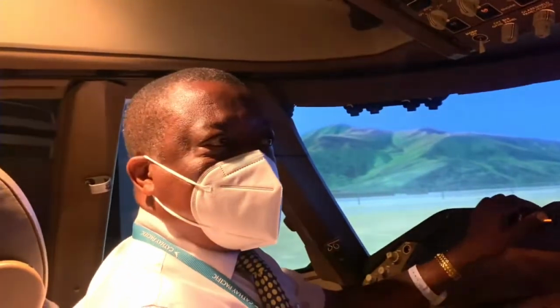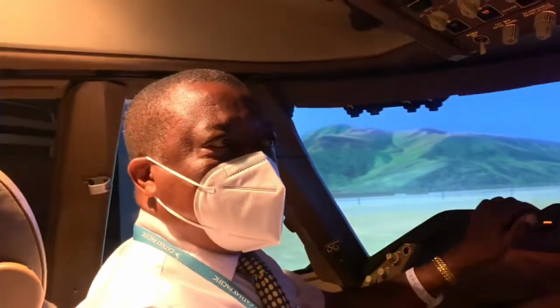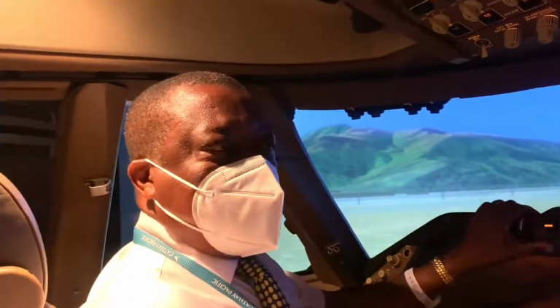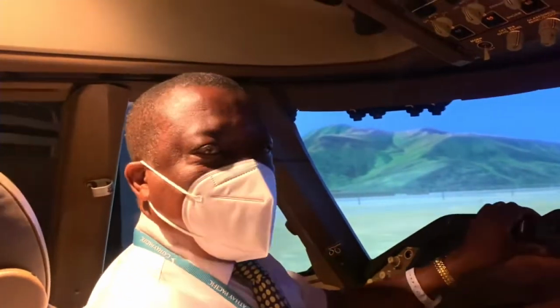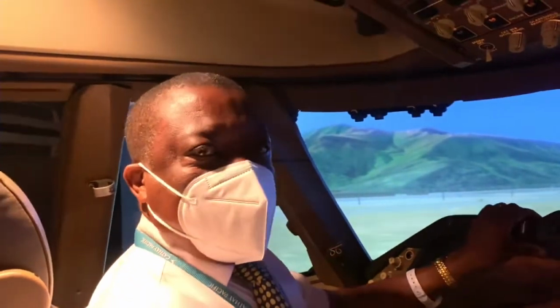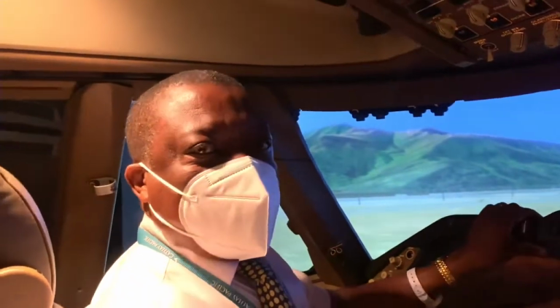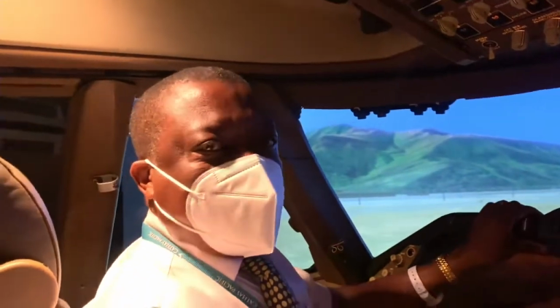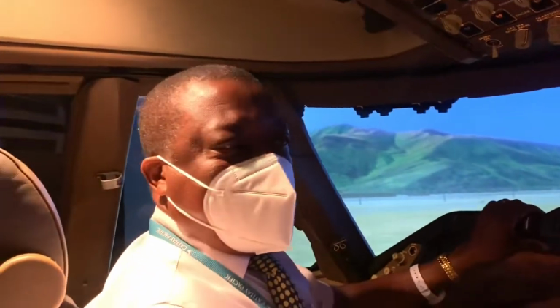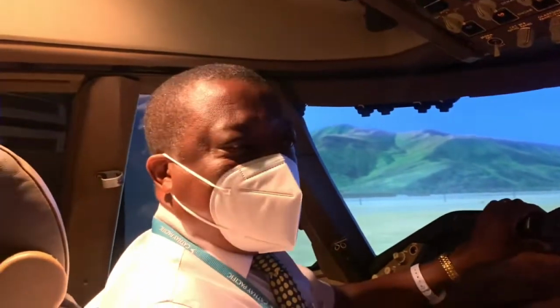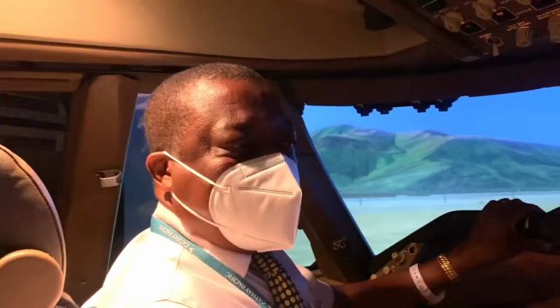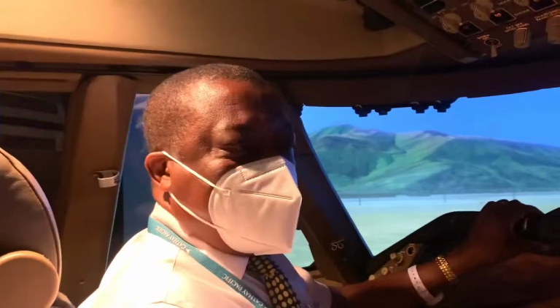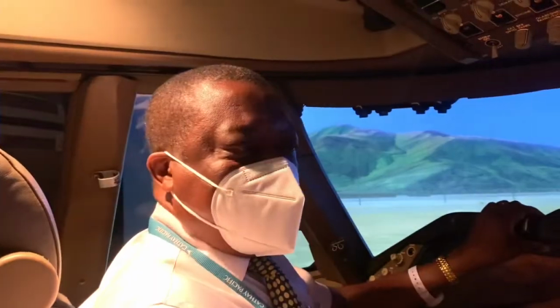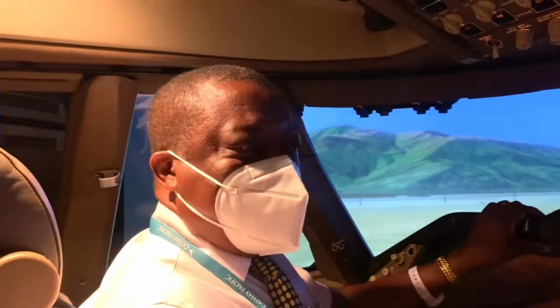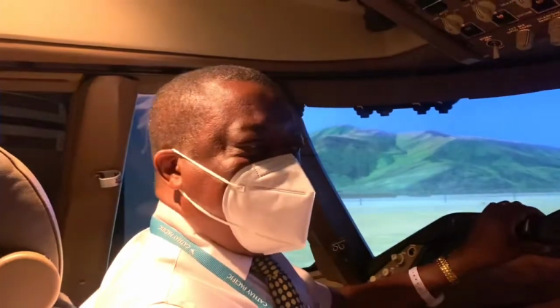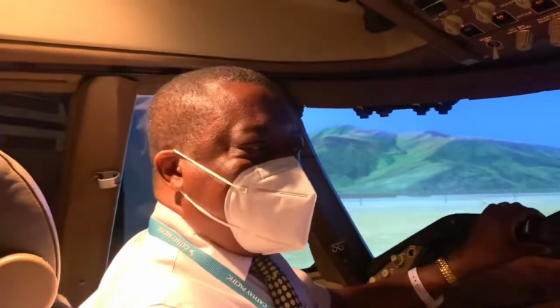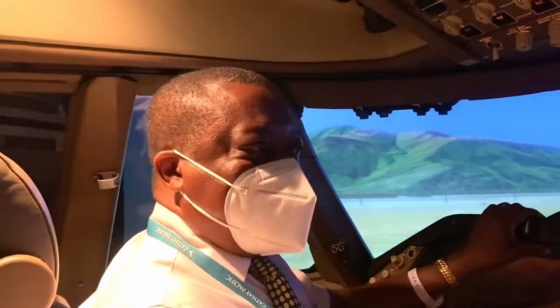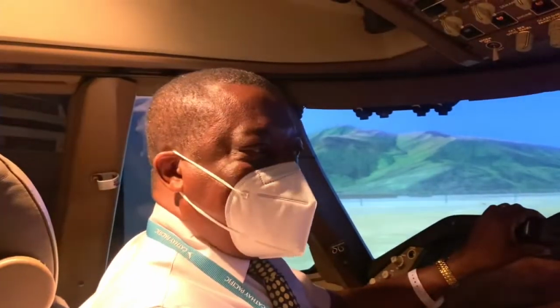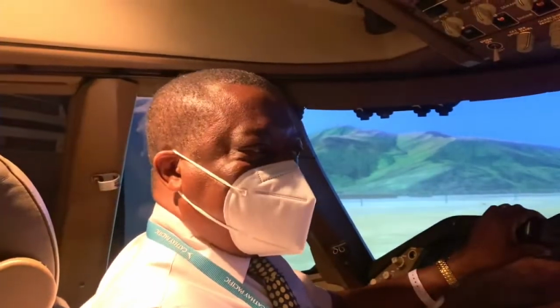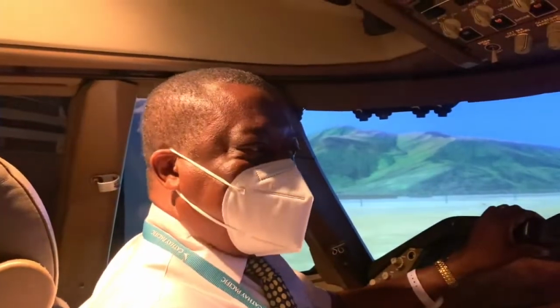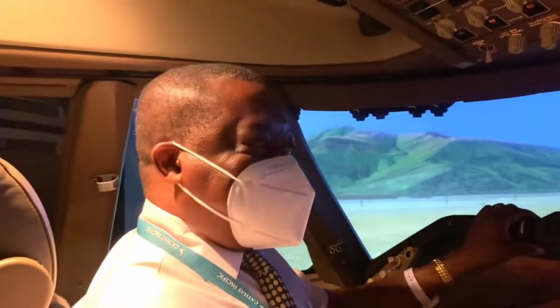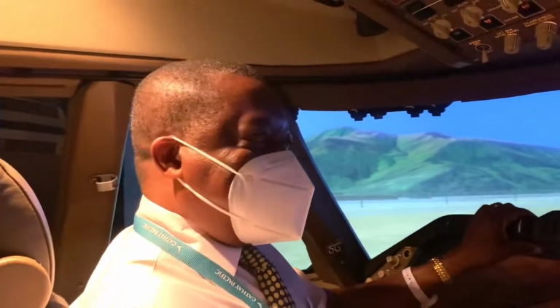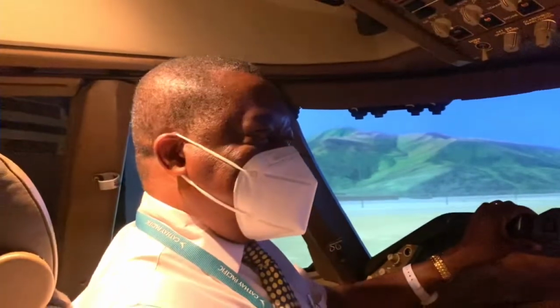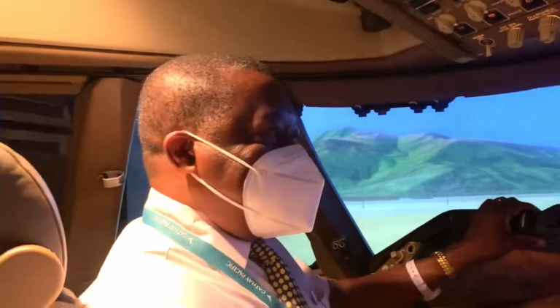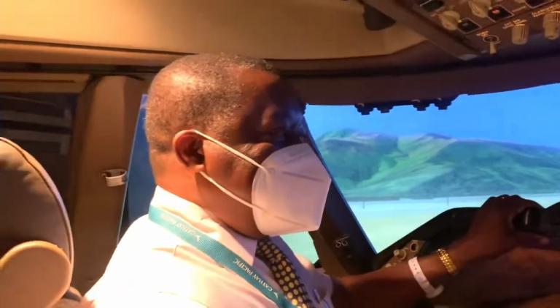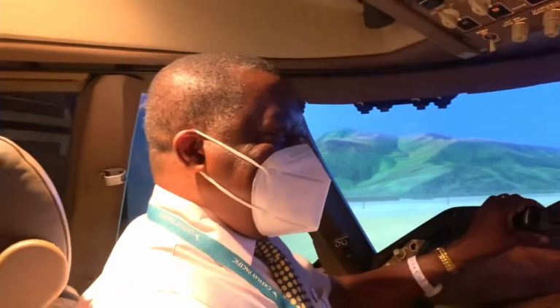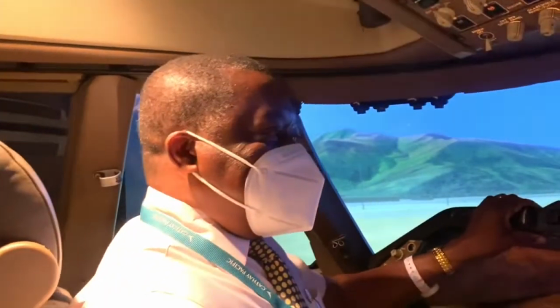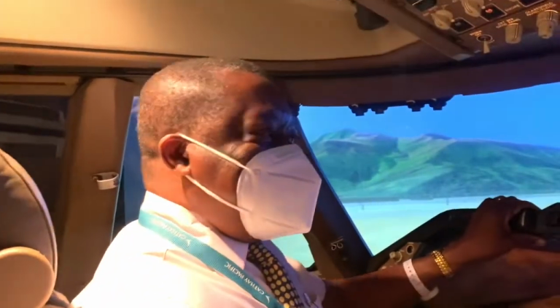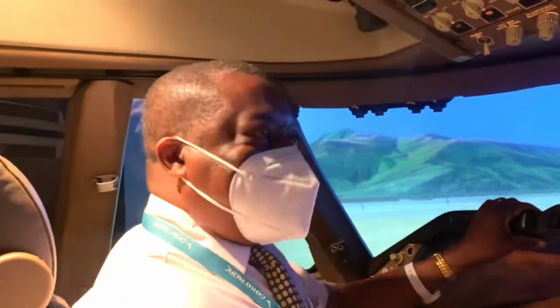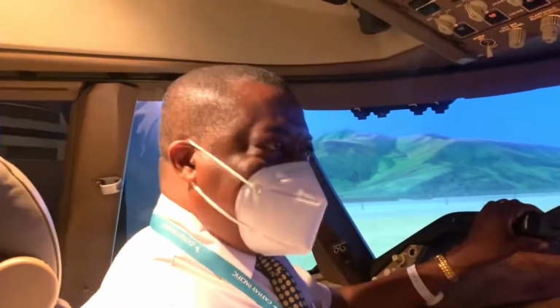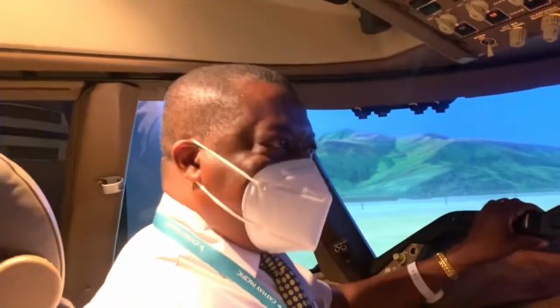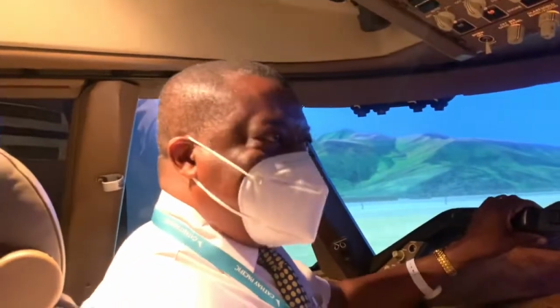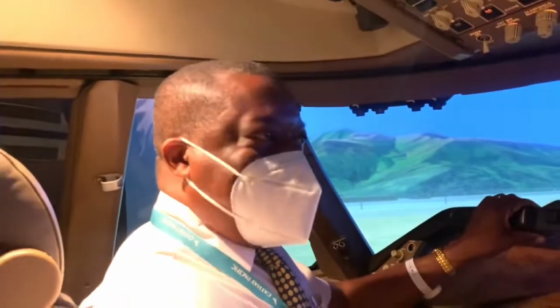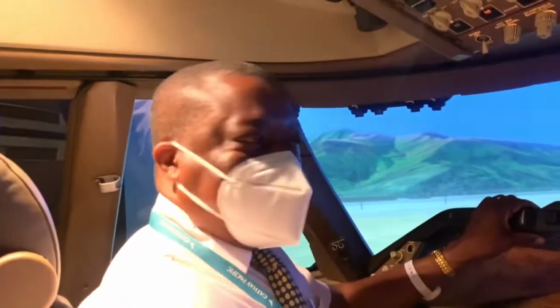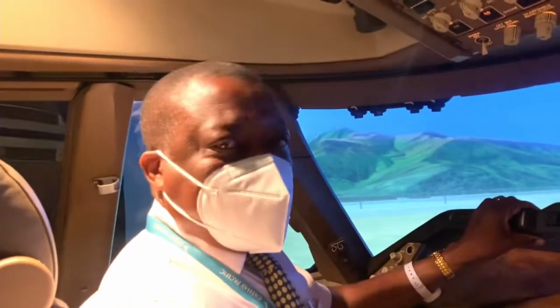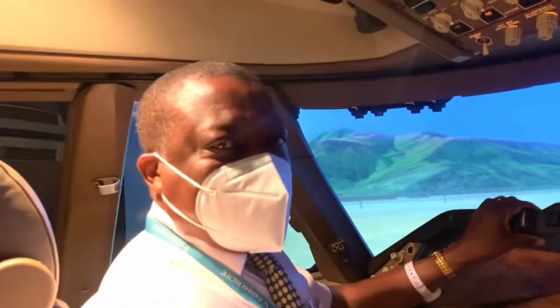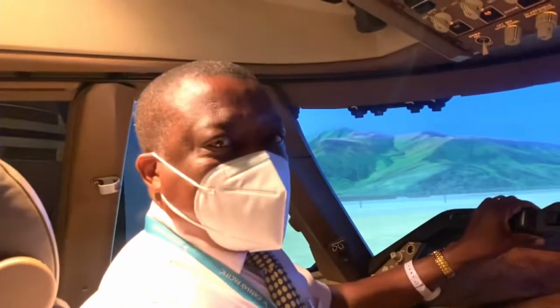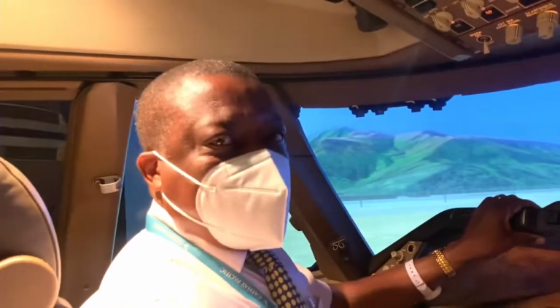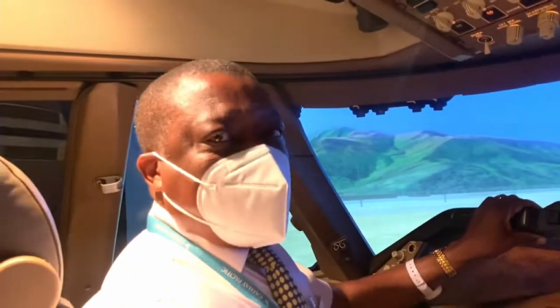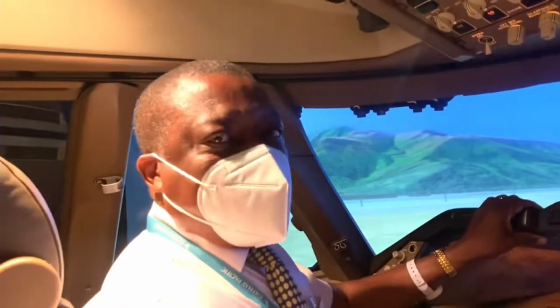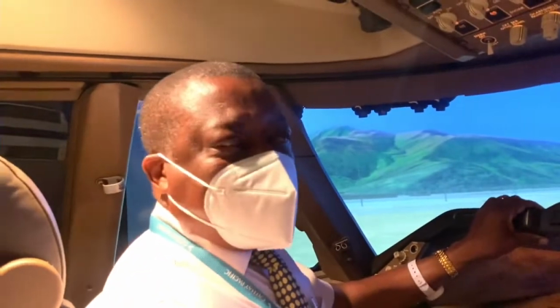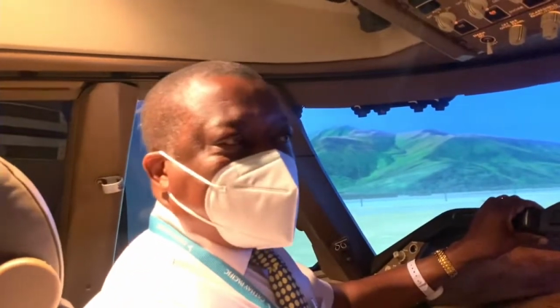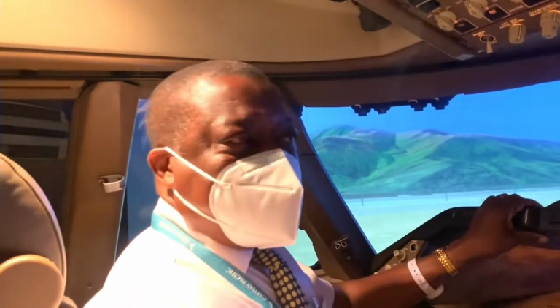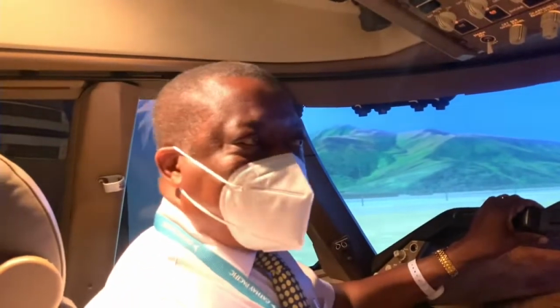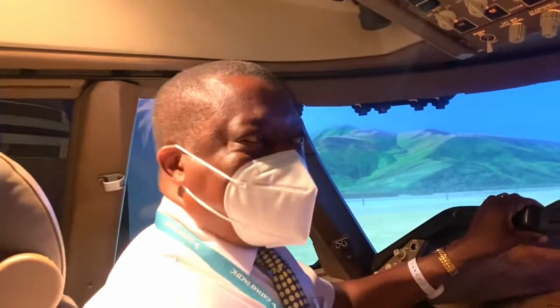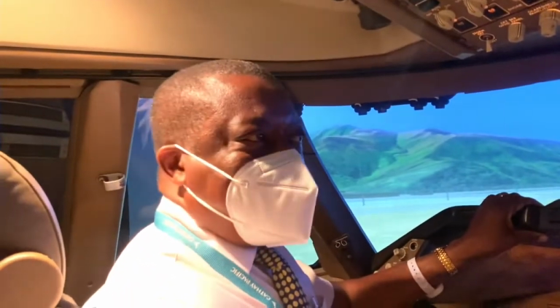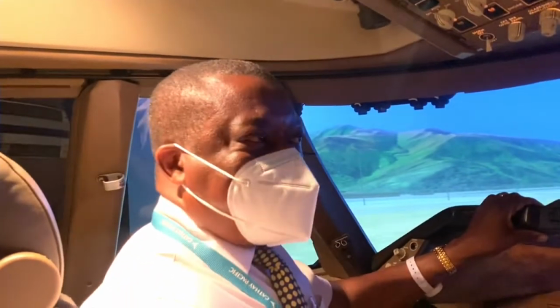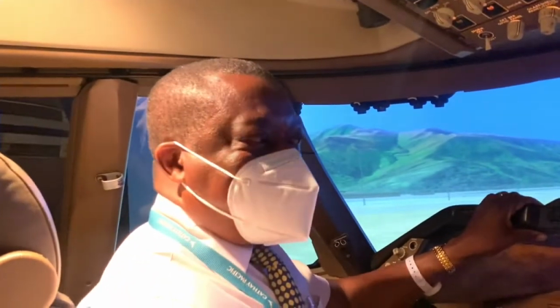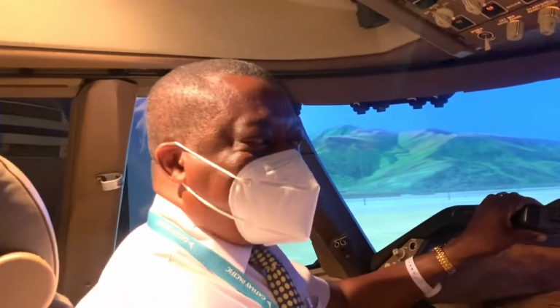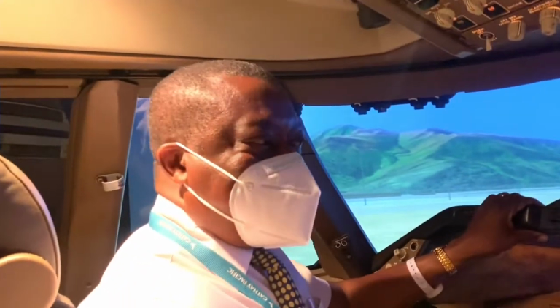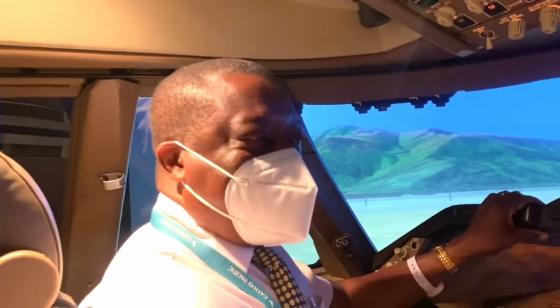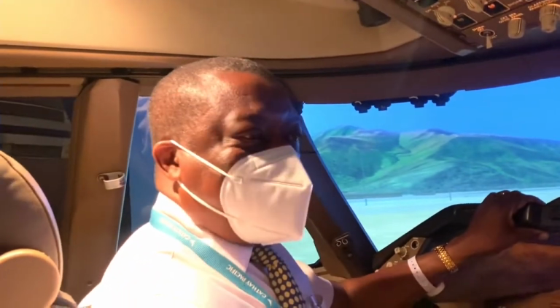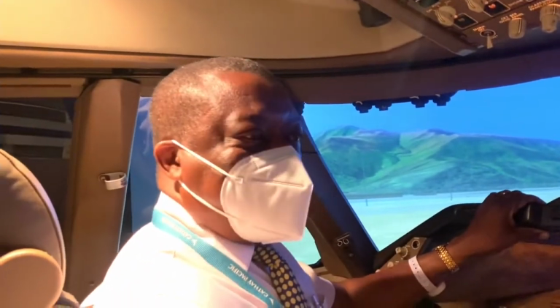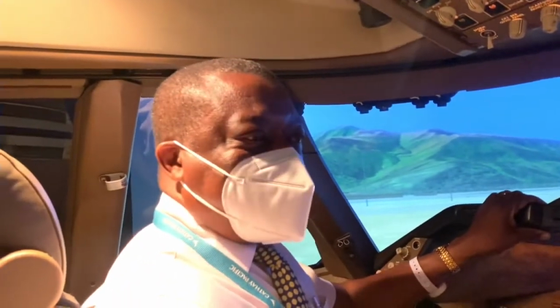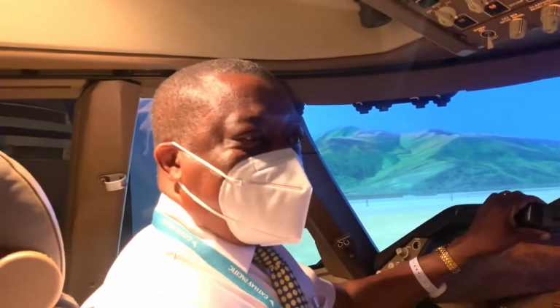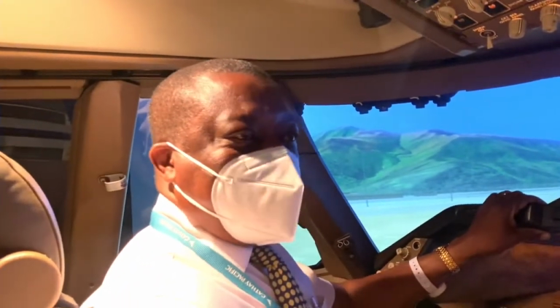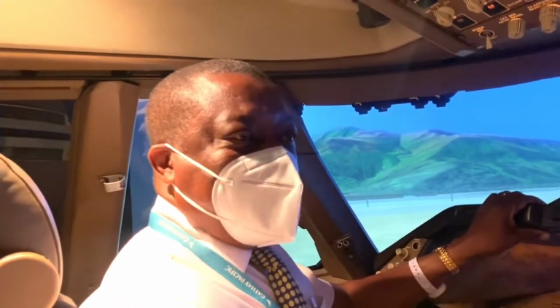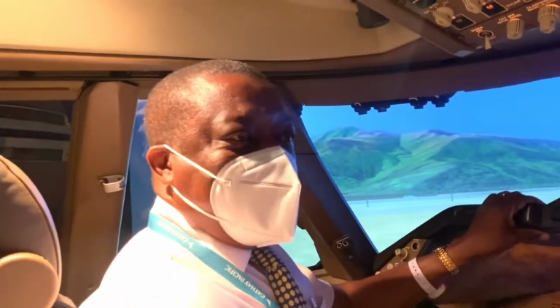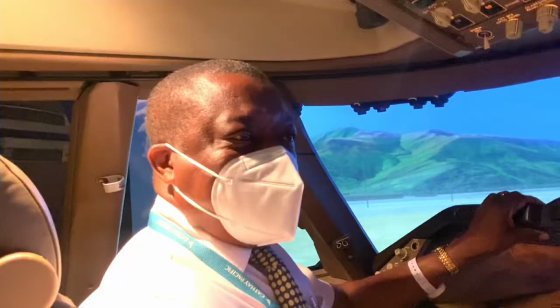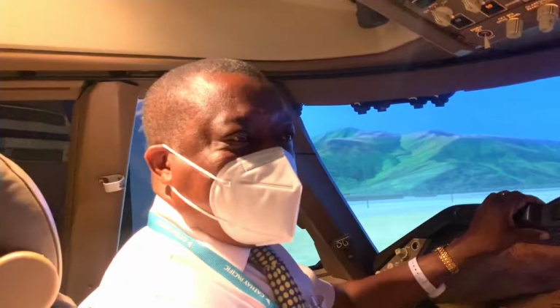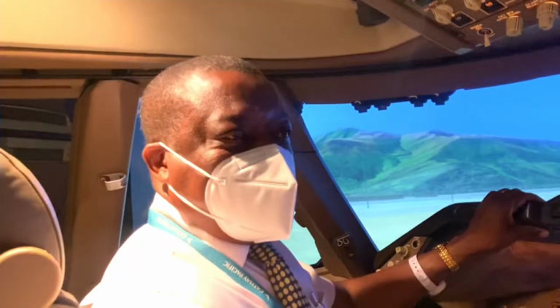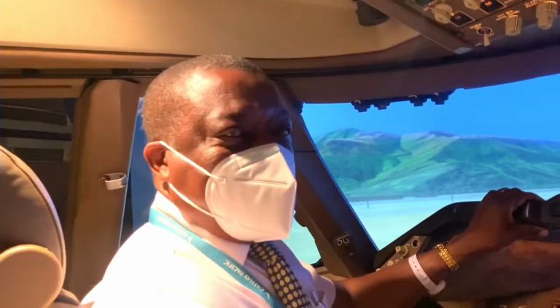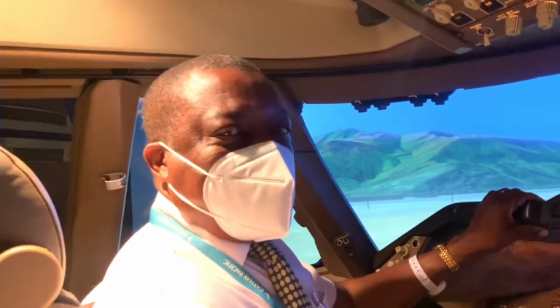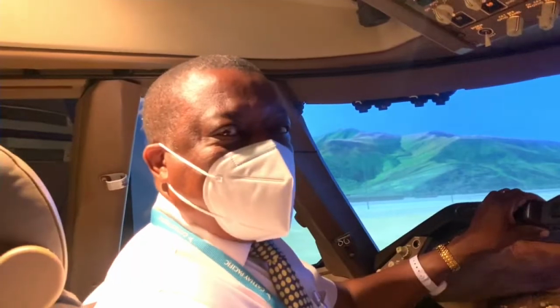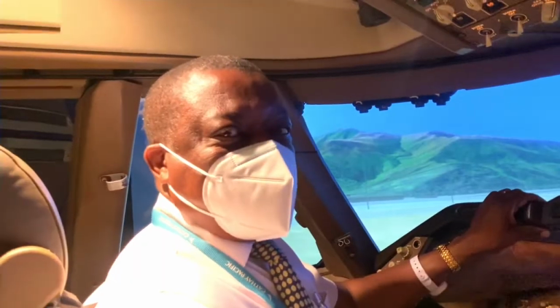I'll show you again. Park brake set. I'm going to set the thrust for takeoff. The warning has come on. I've released the park brake, and you can see the warning immediately goes away. So that particular one, you can actually get away with not getting off the runway — just release the park brake and continue the takeoff.